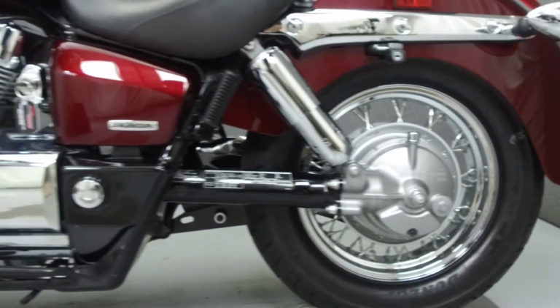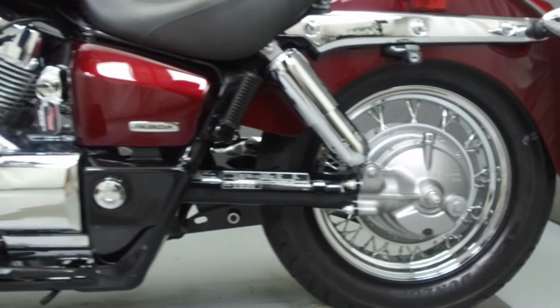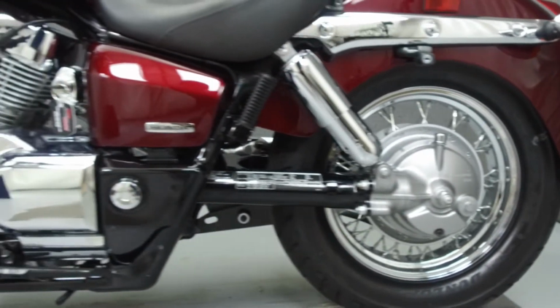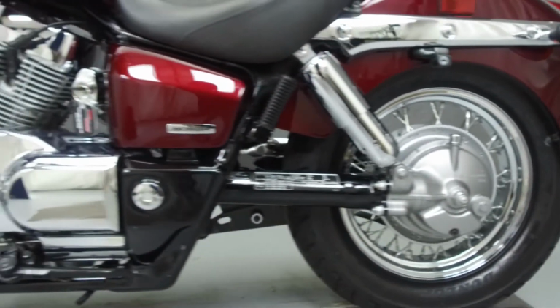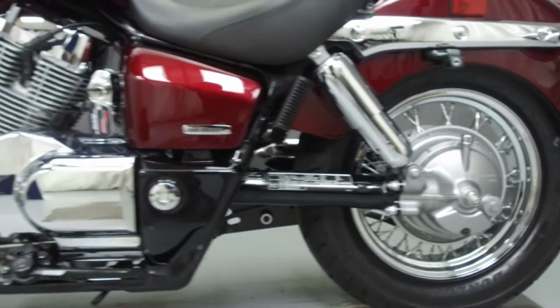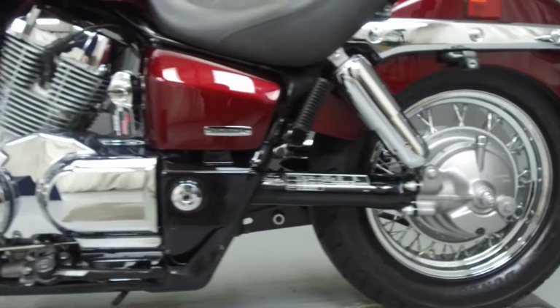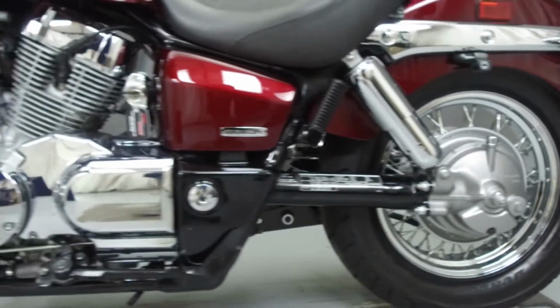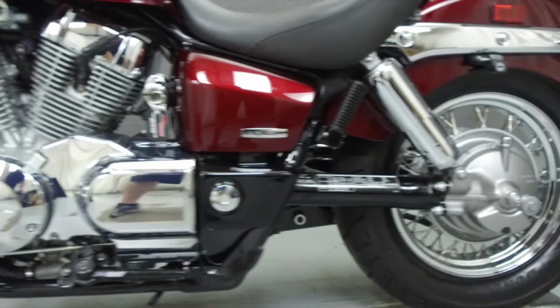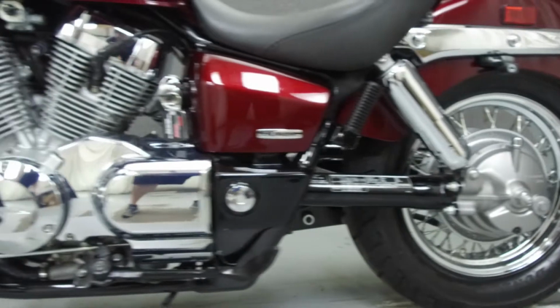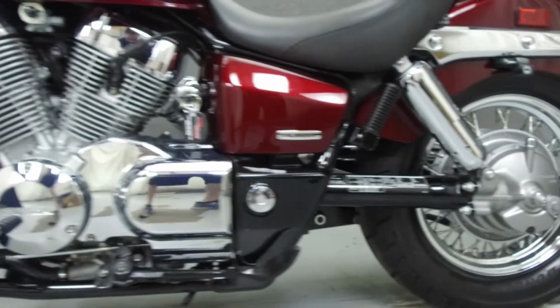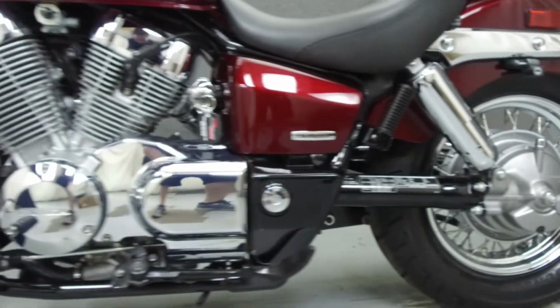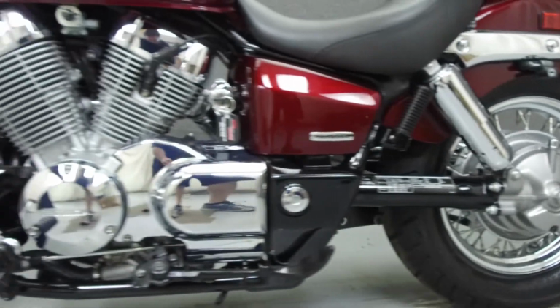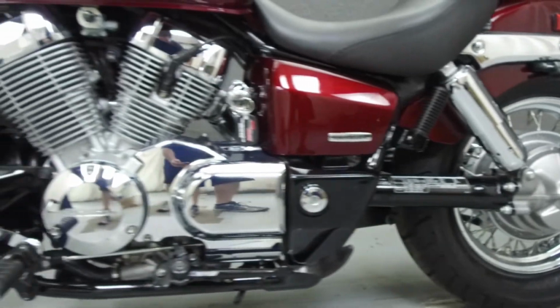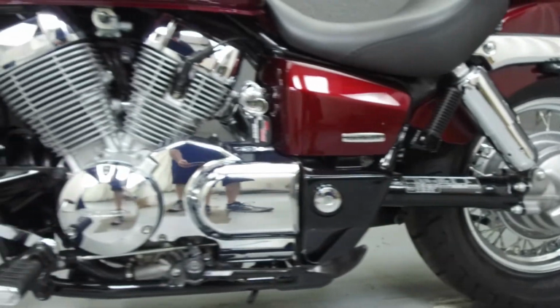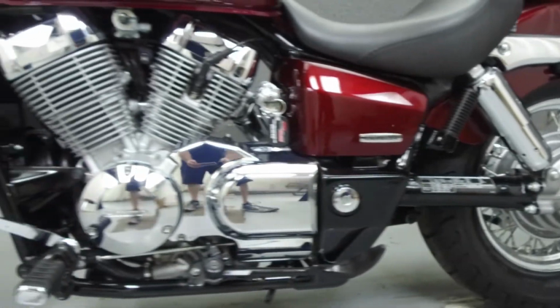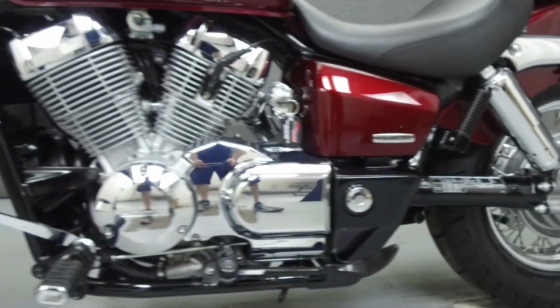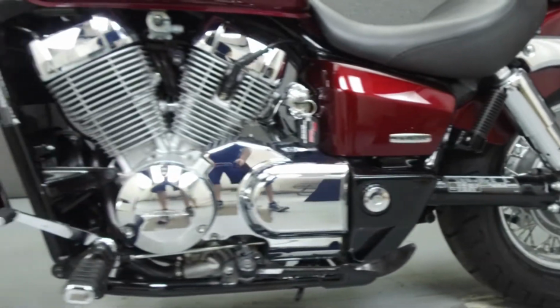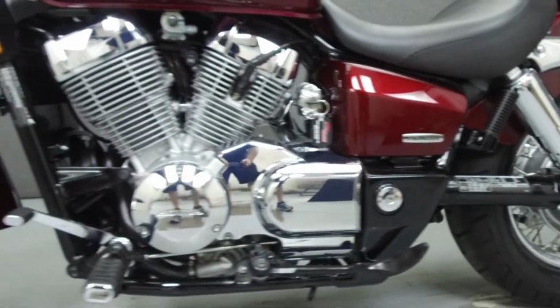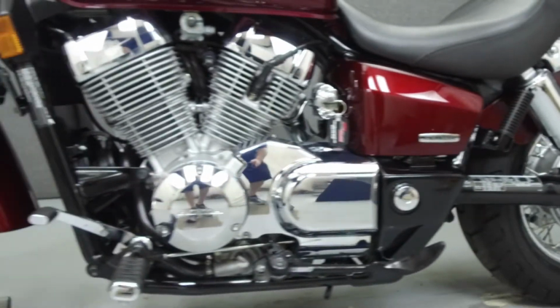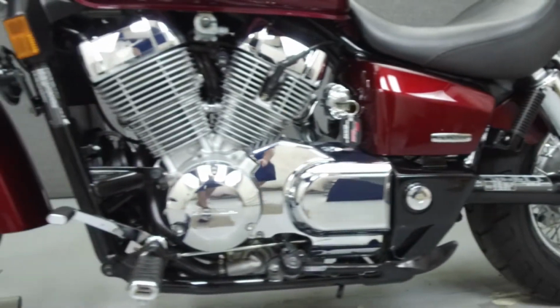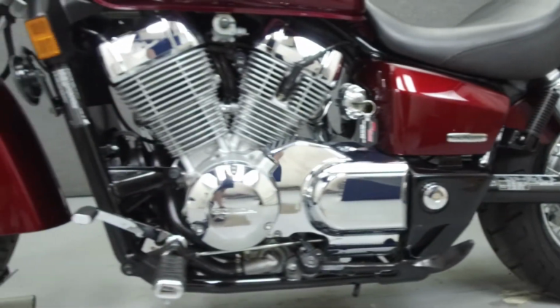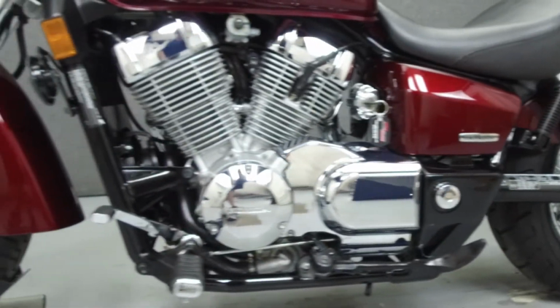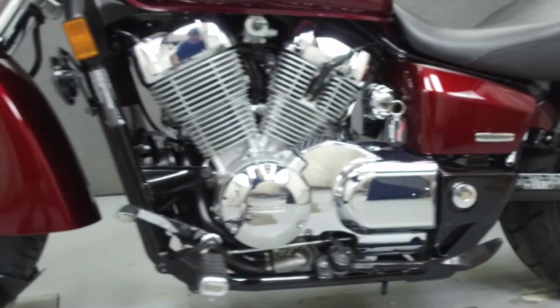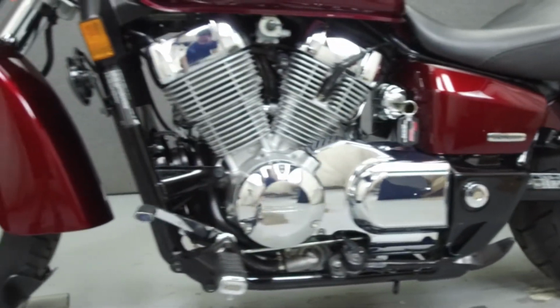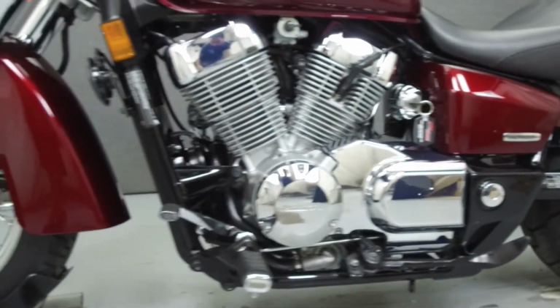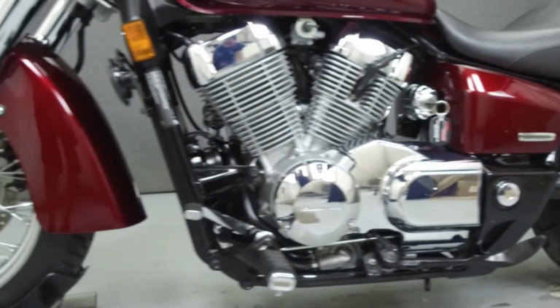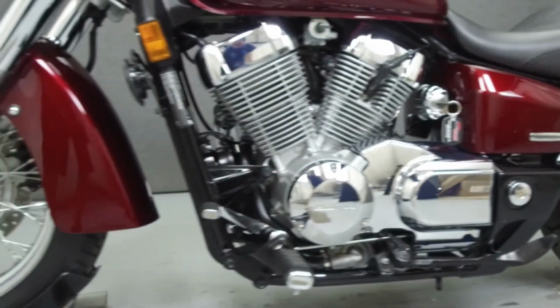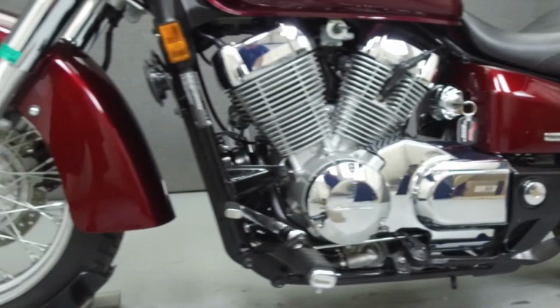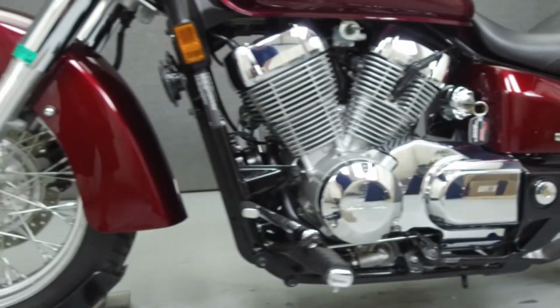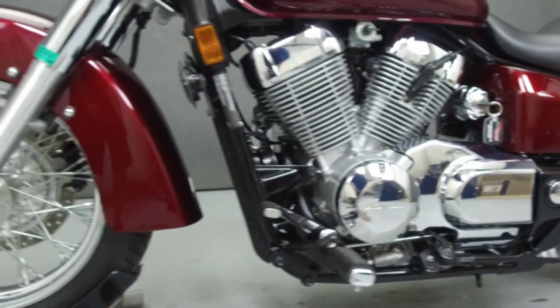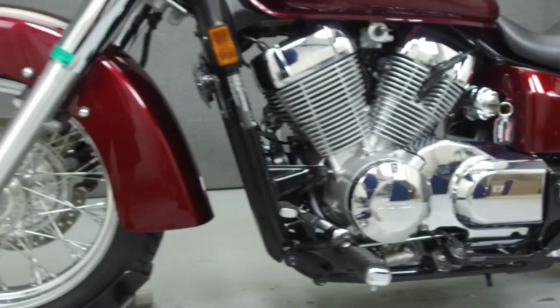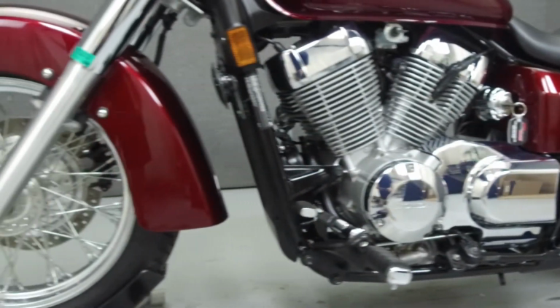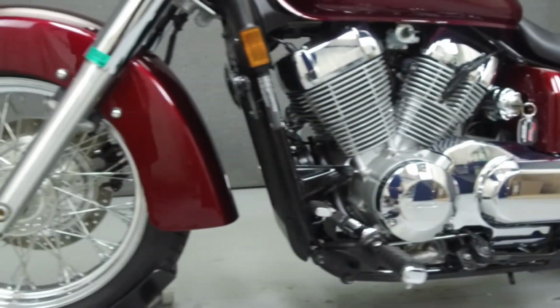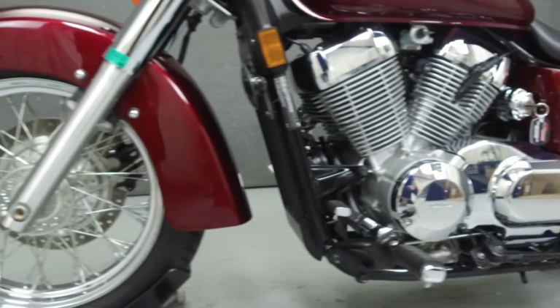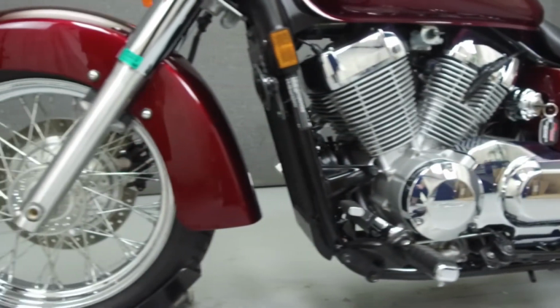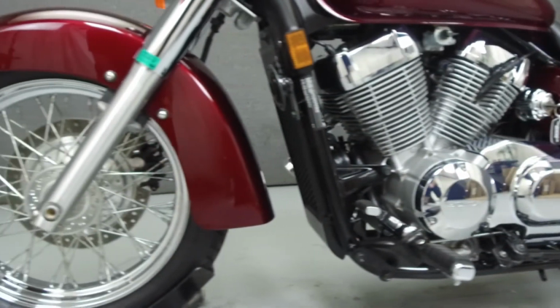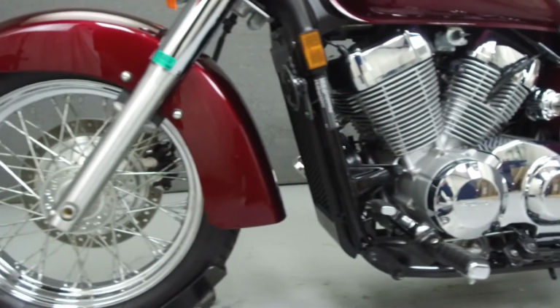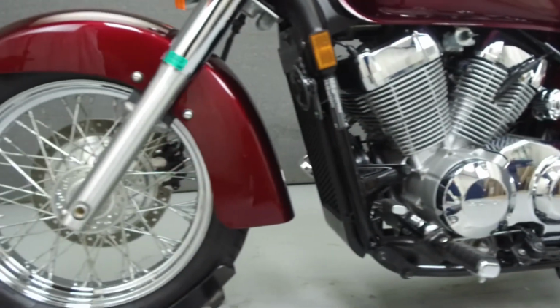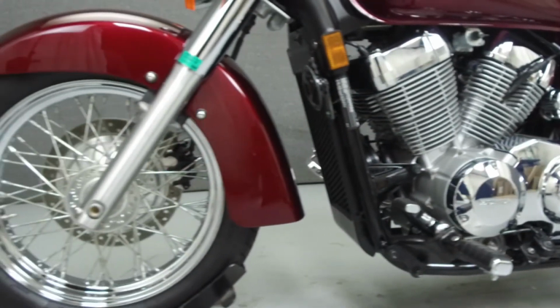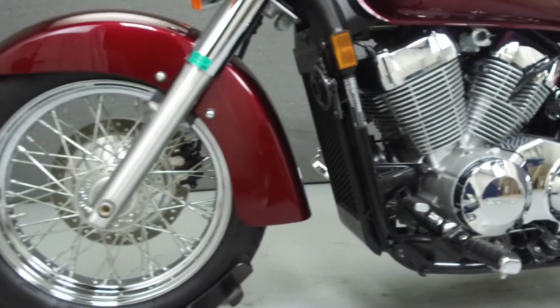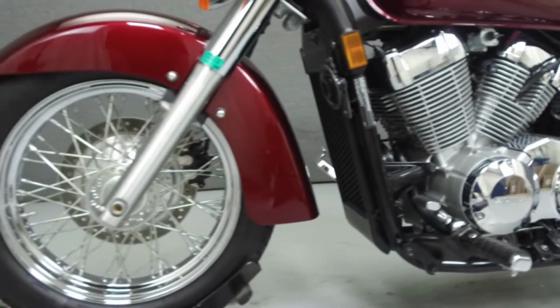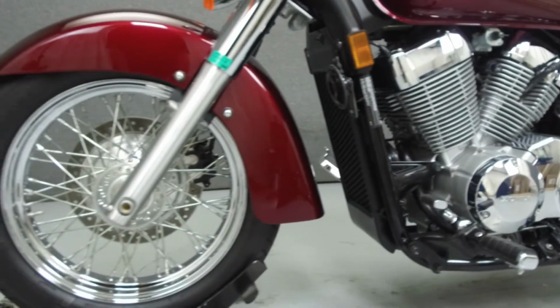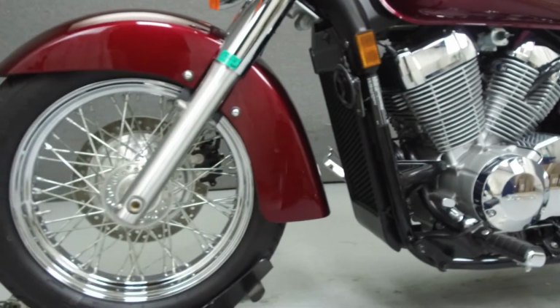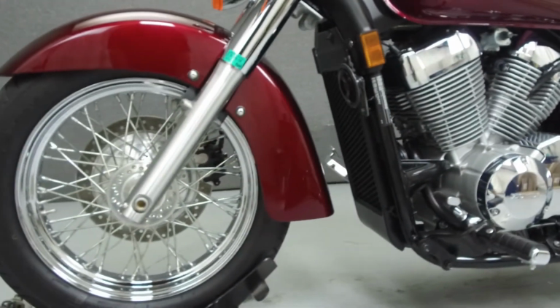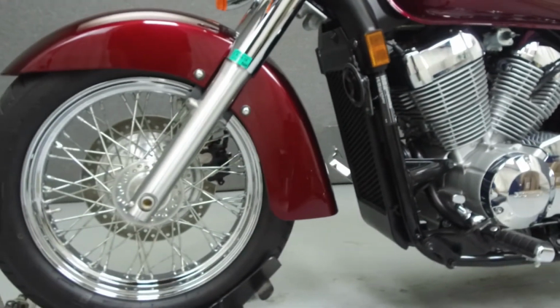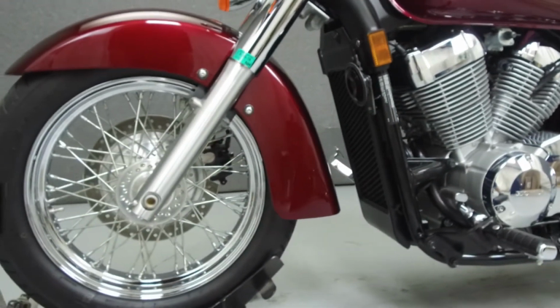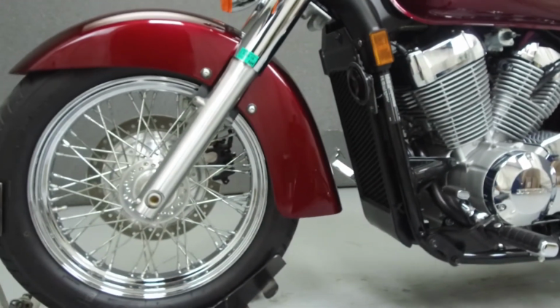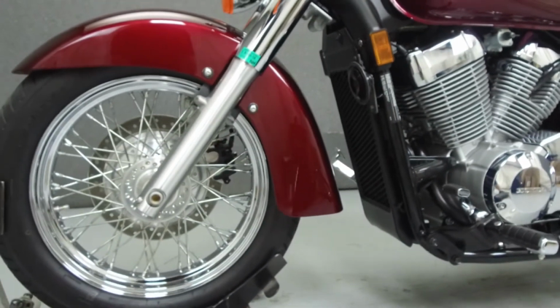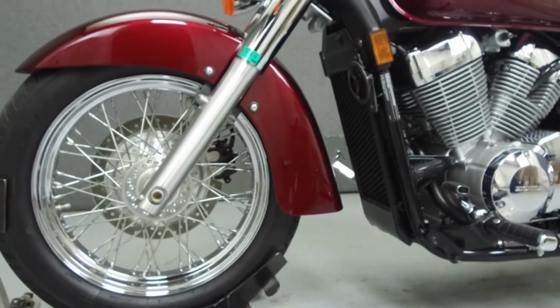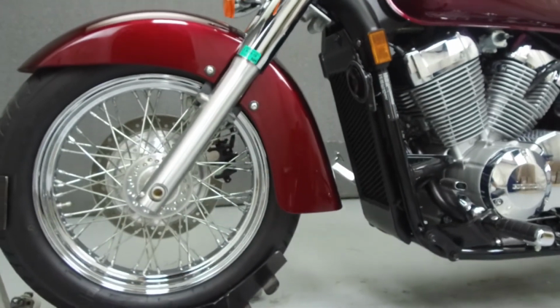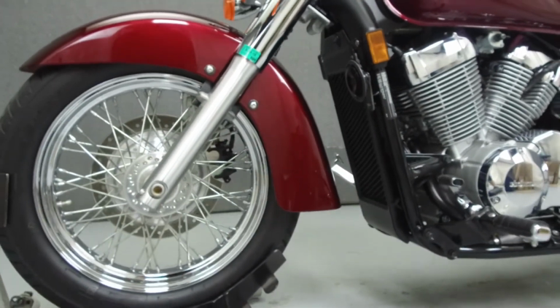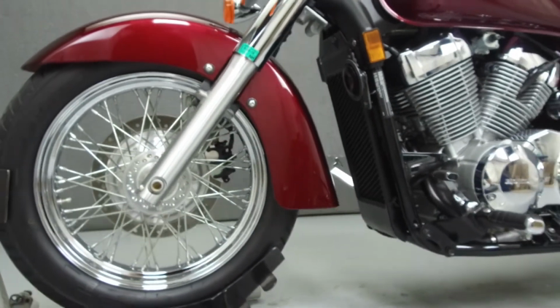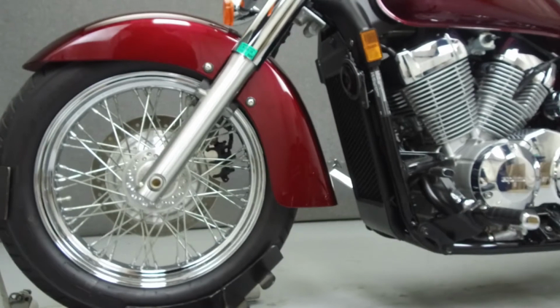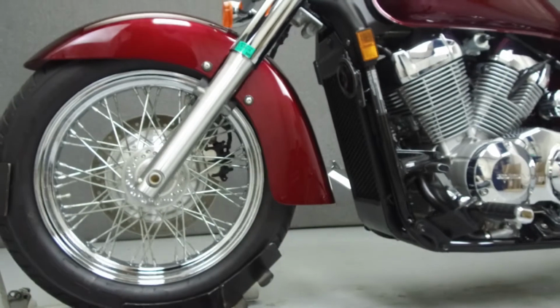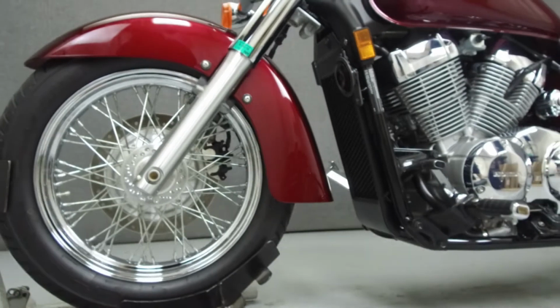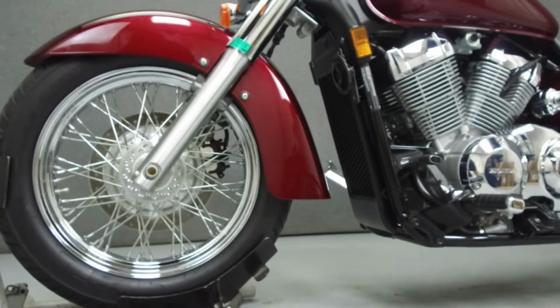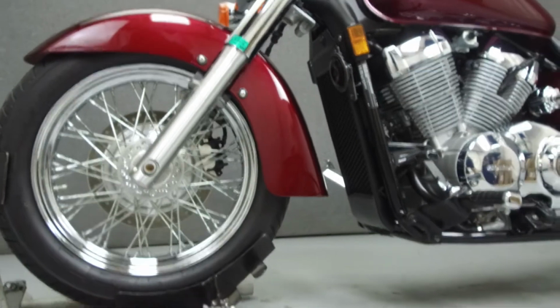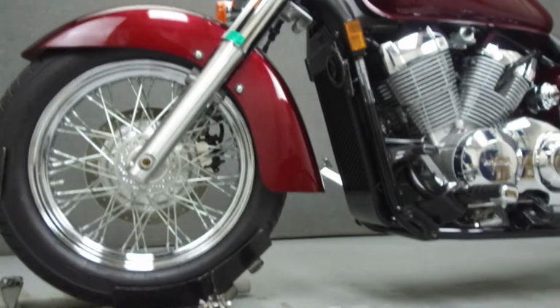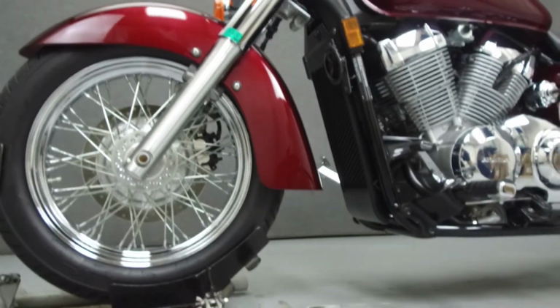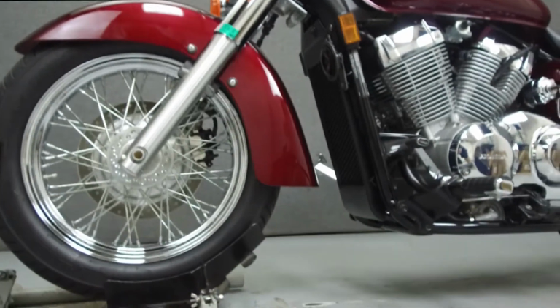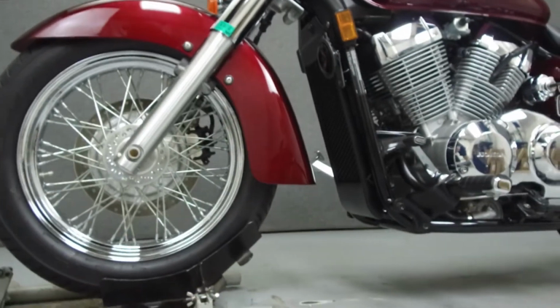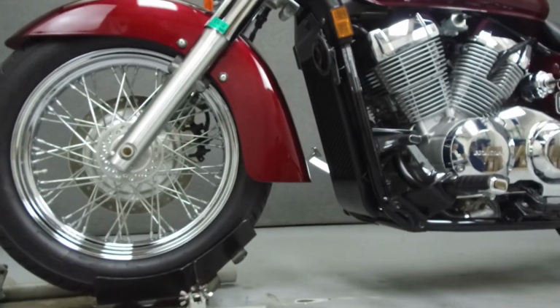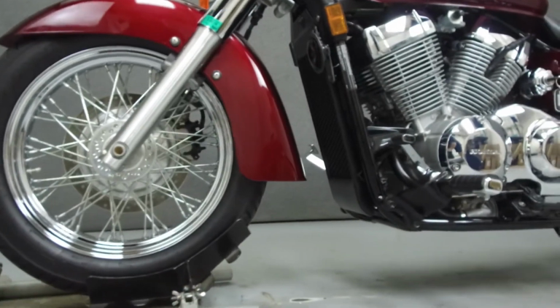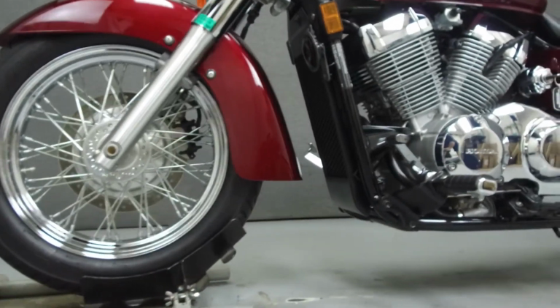If you have any questions about this vehicle, our sales team can be reached at the number provided at the end of the video. They will be happy to assist you in any way they can.